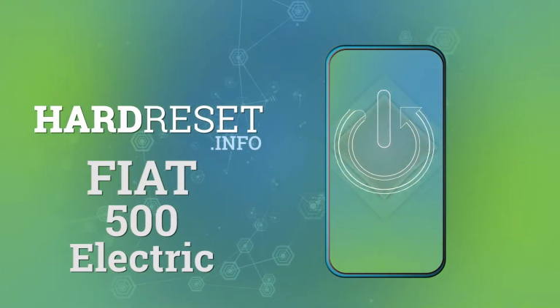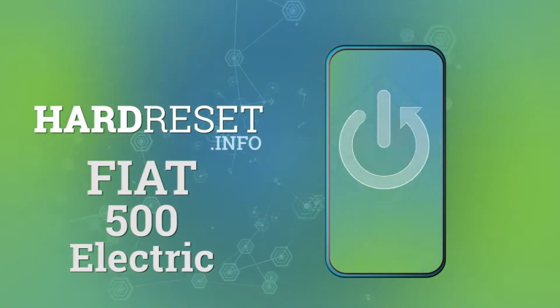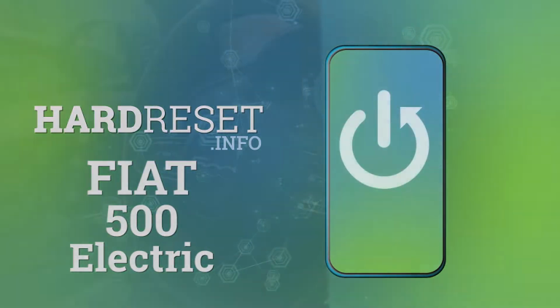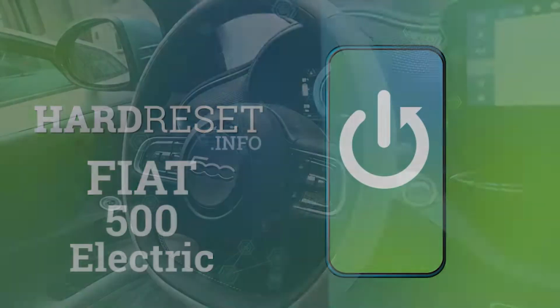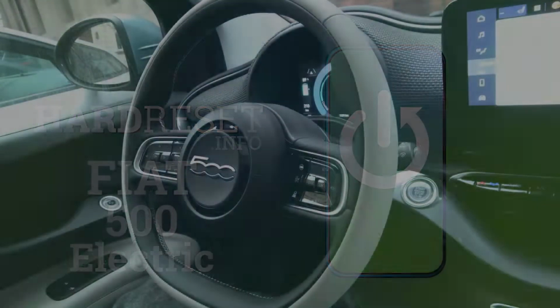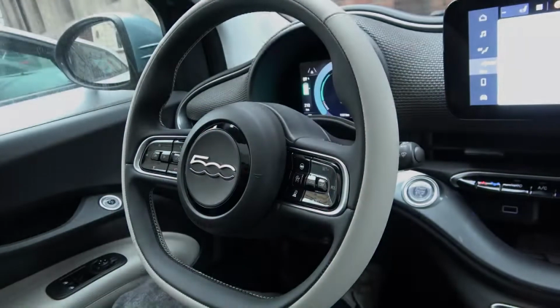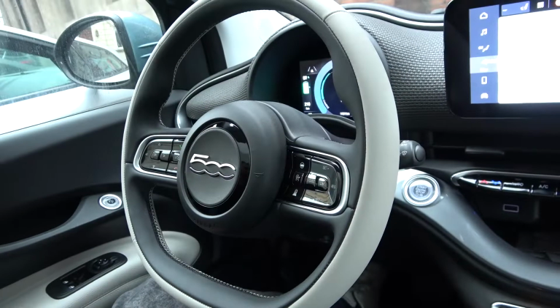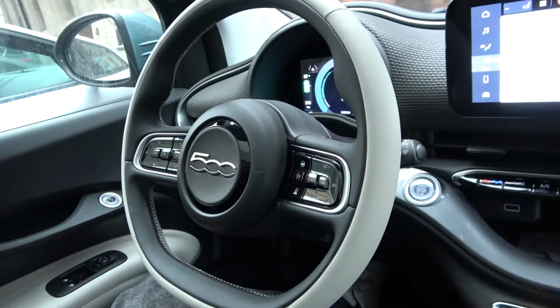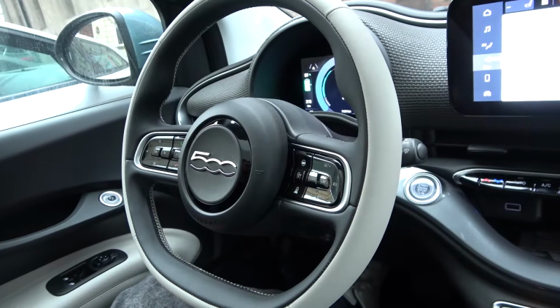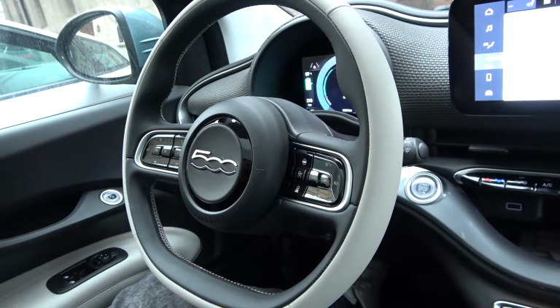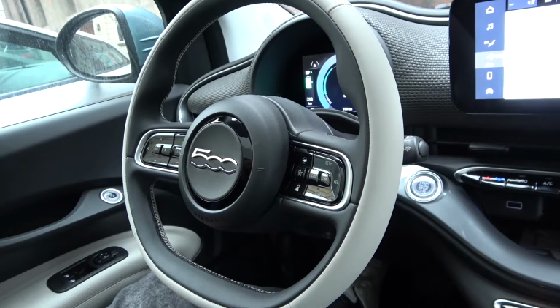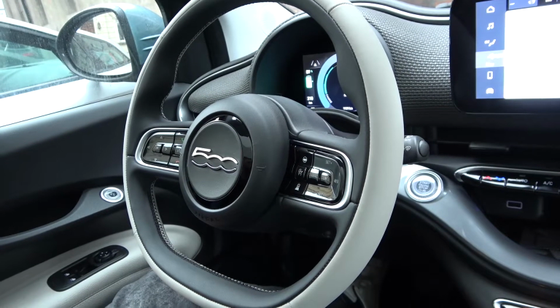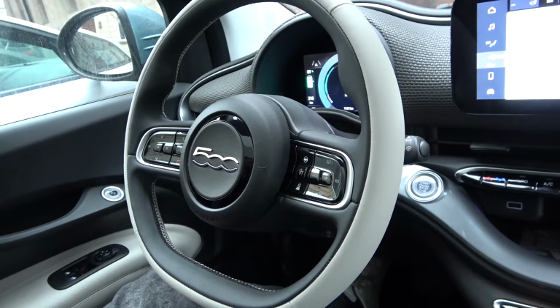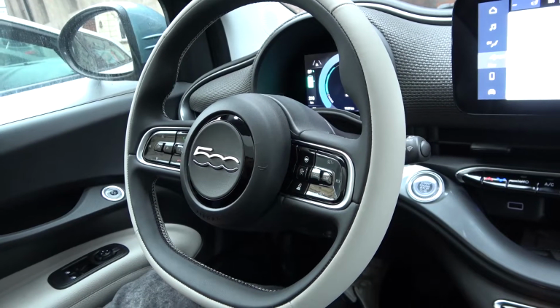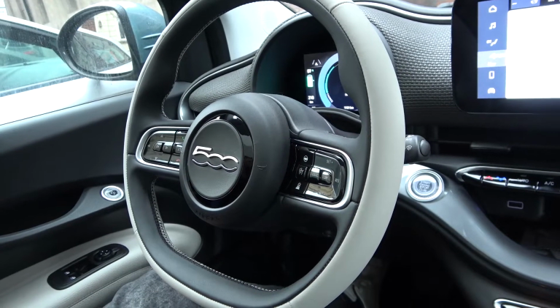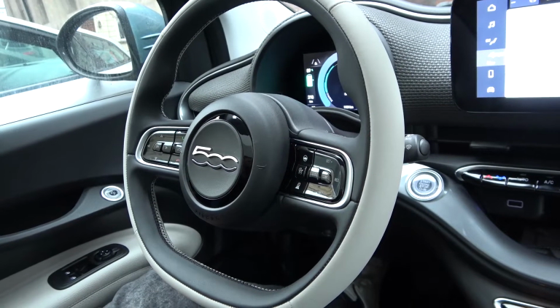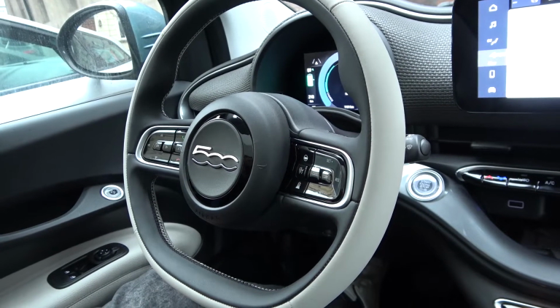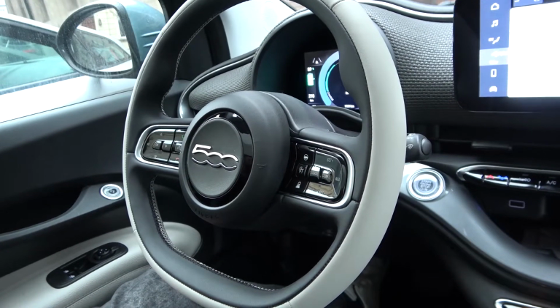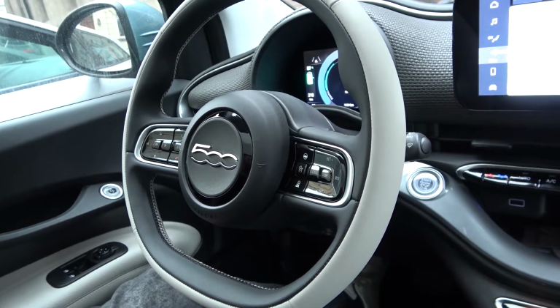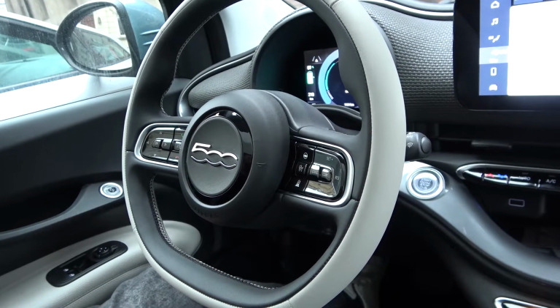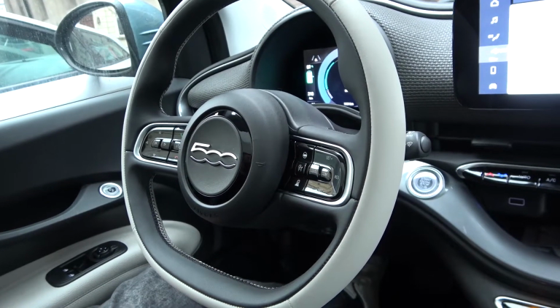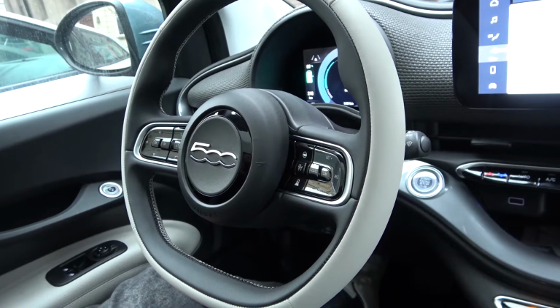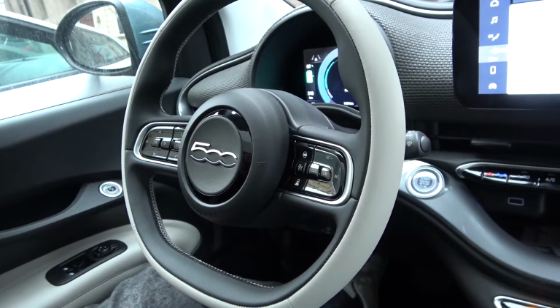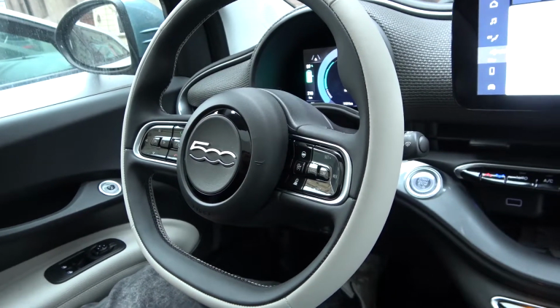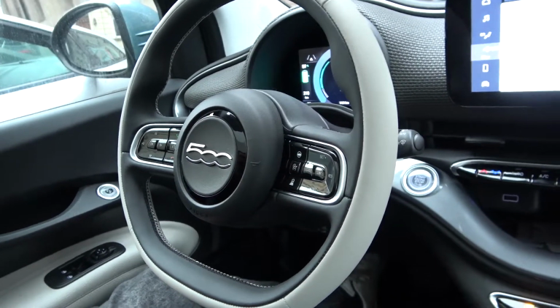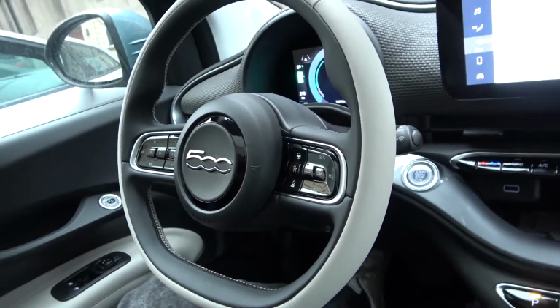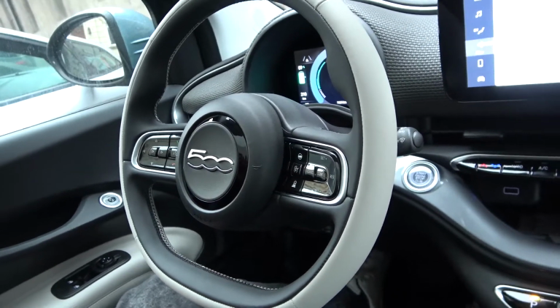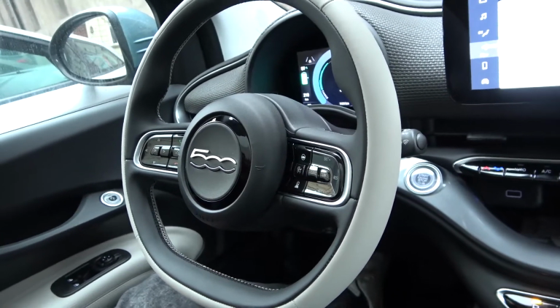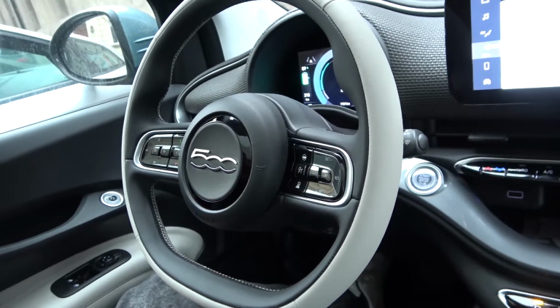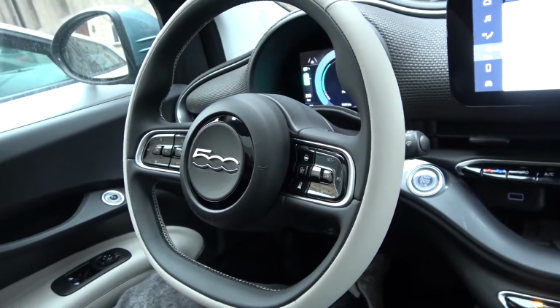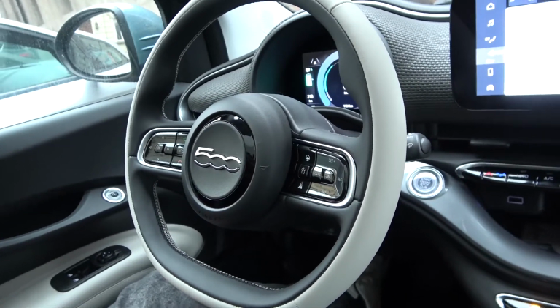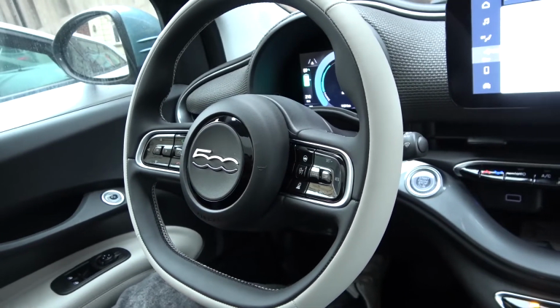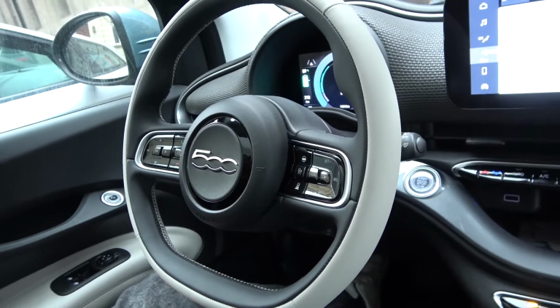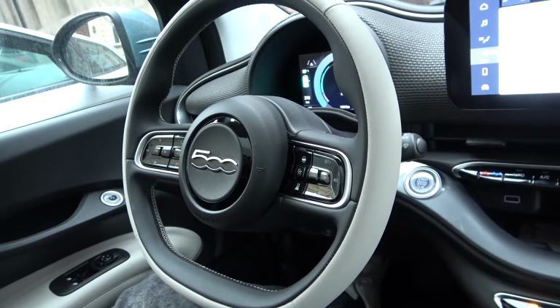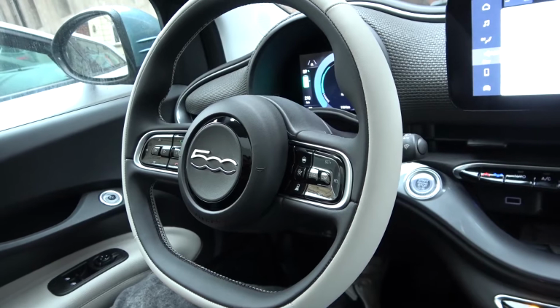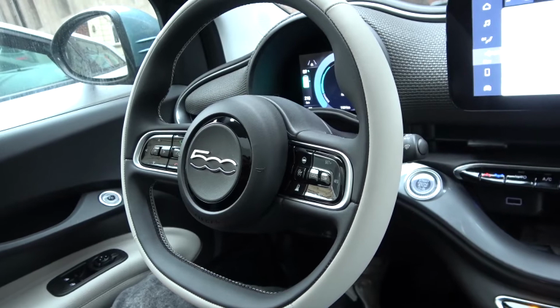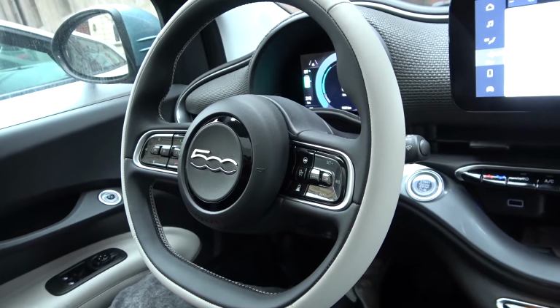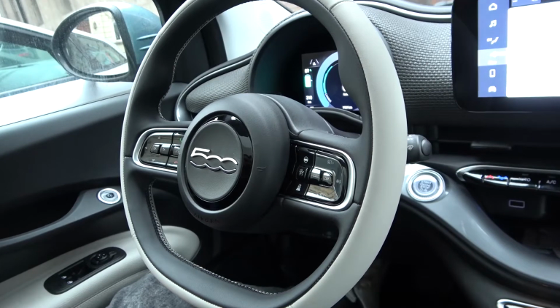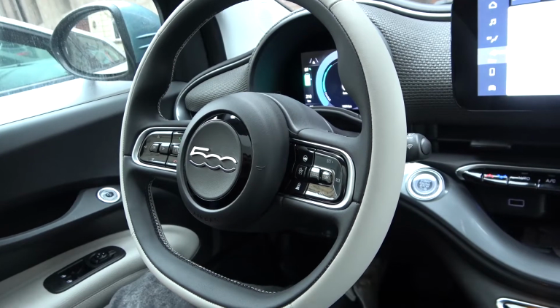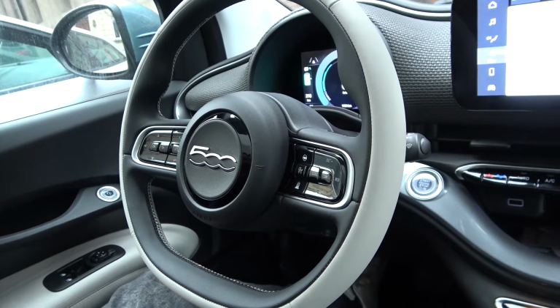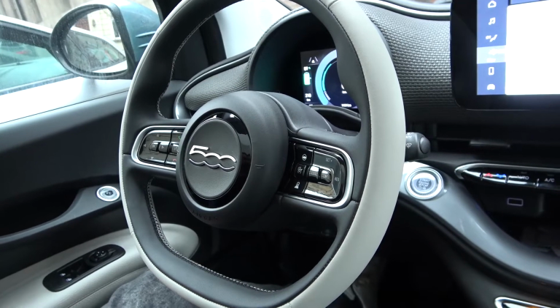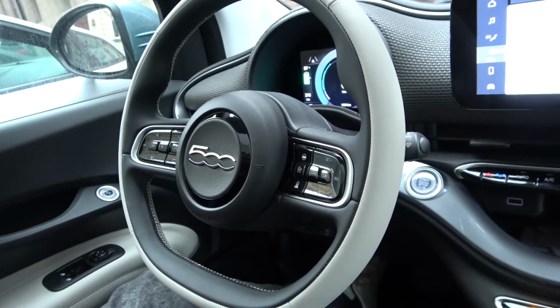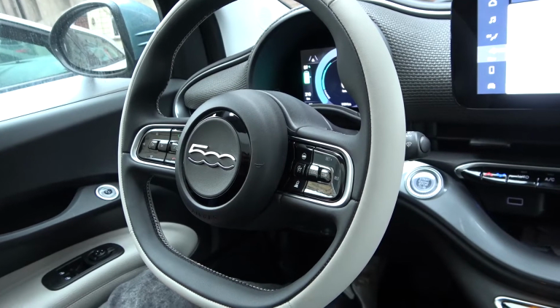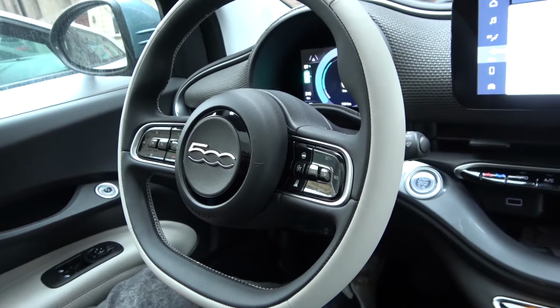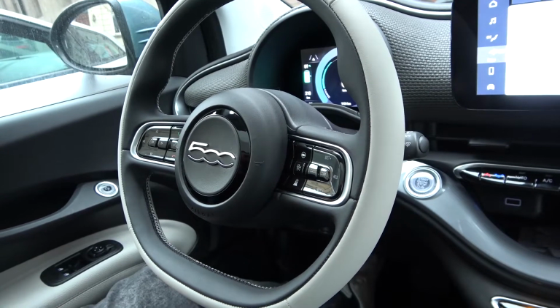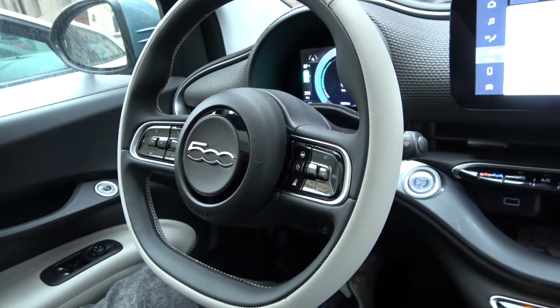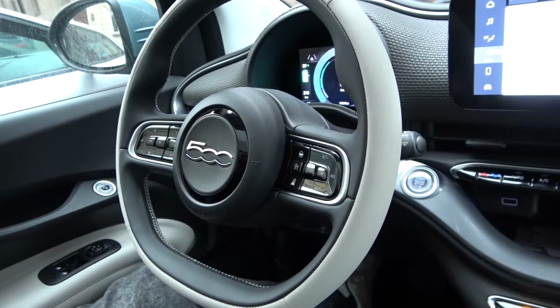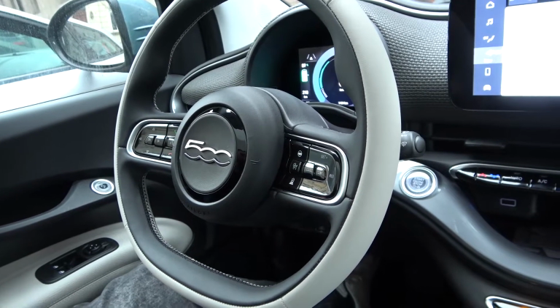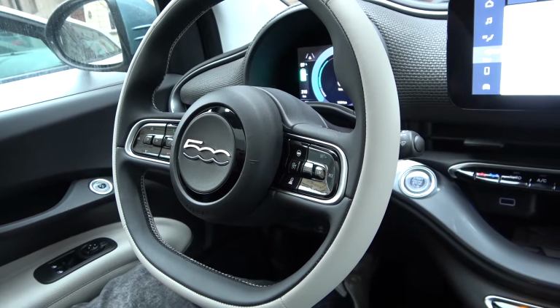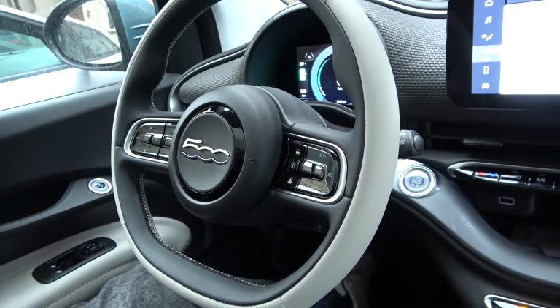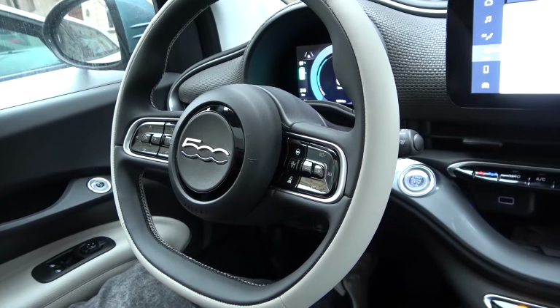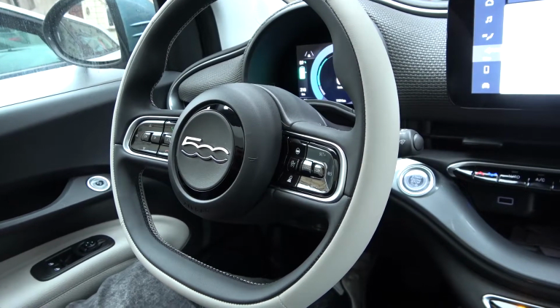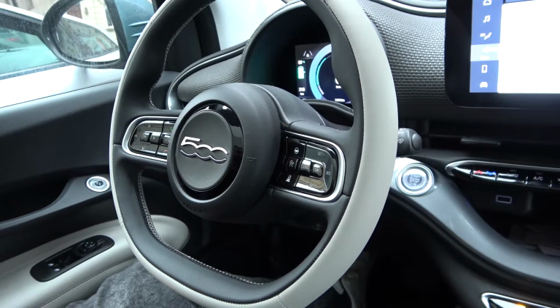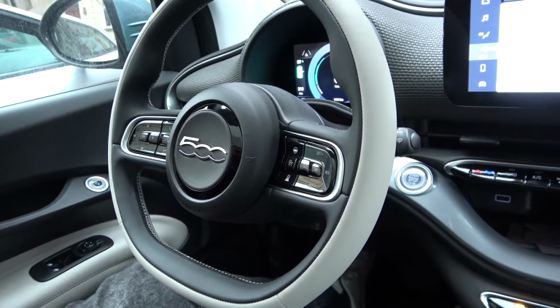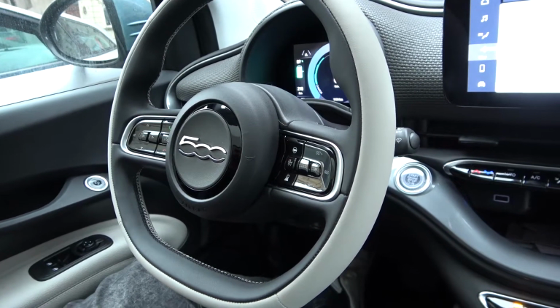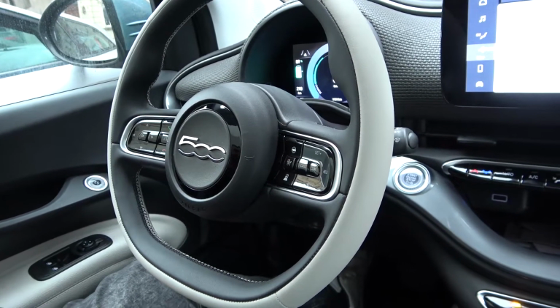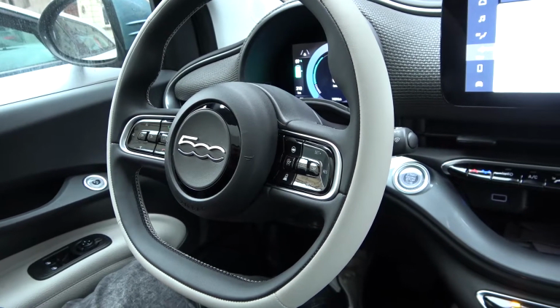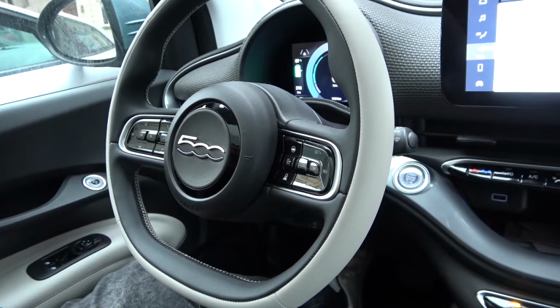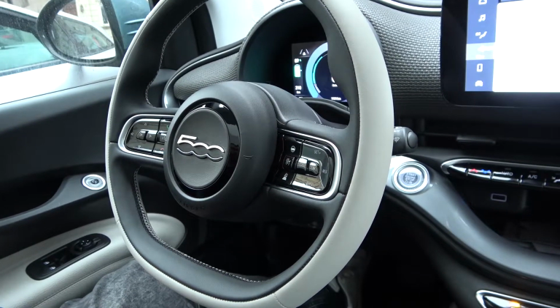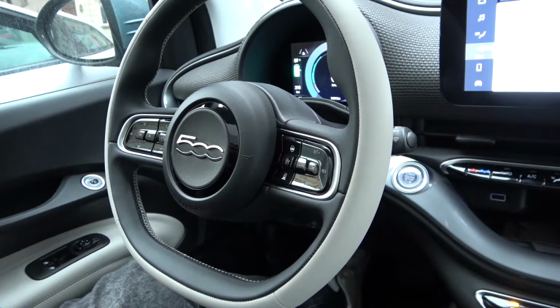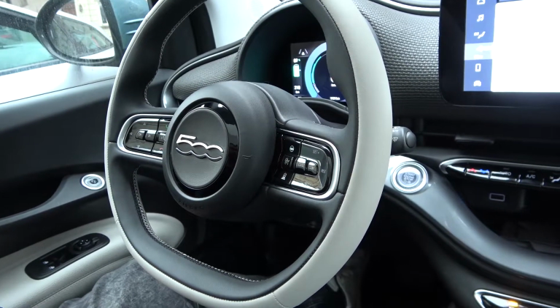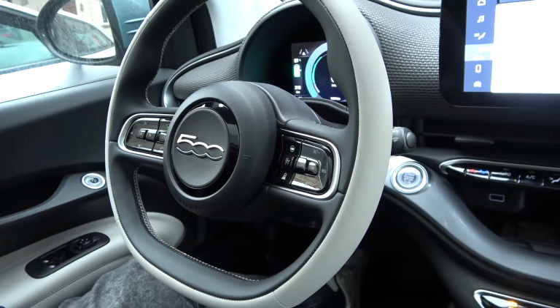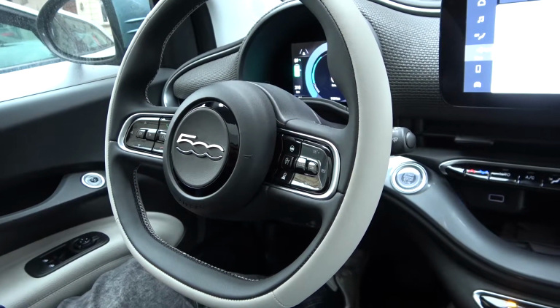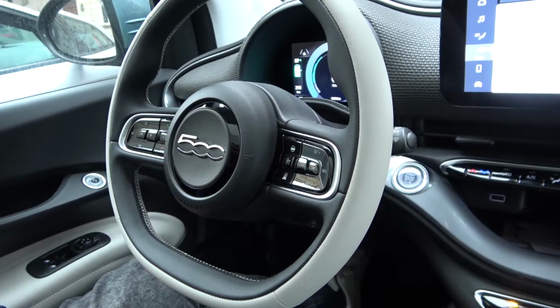Hello, today I'm in a Fiat 500. In this video I'll show you how to change the blowing temperature.